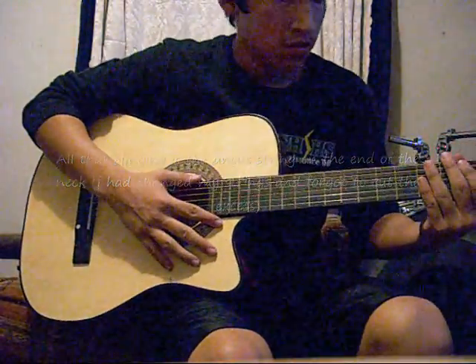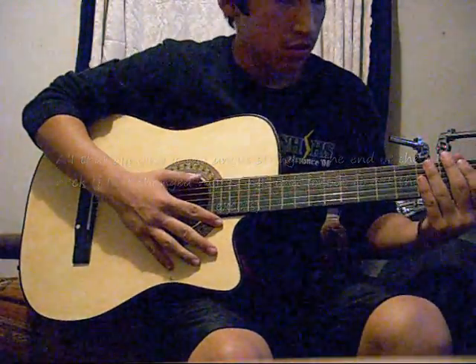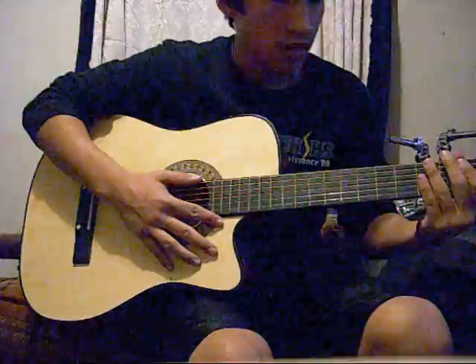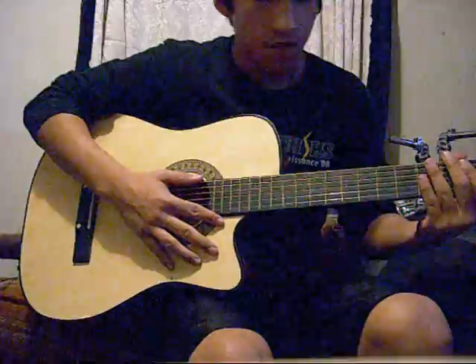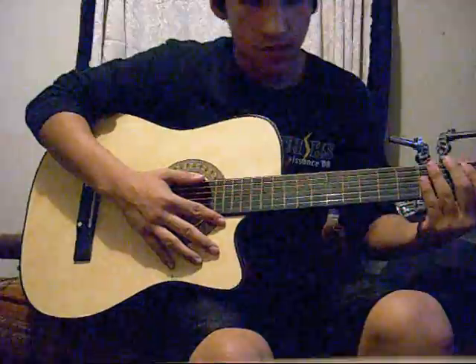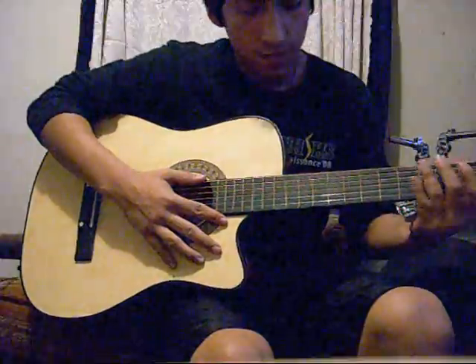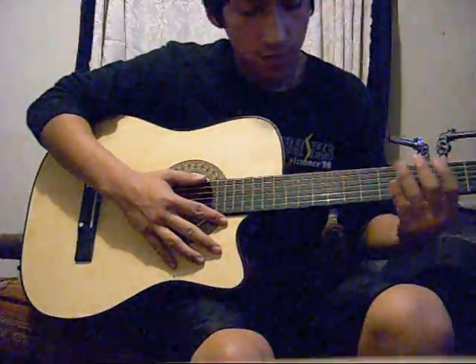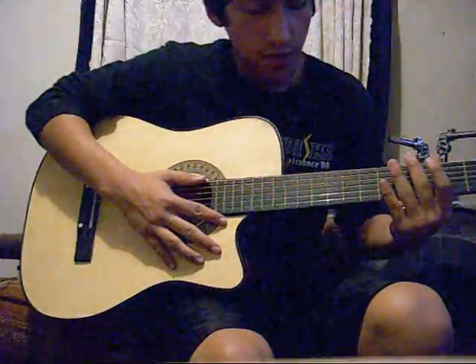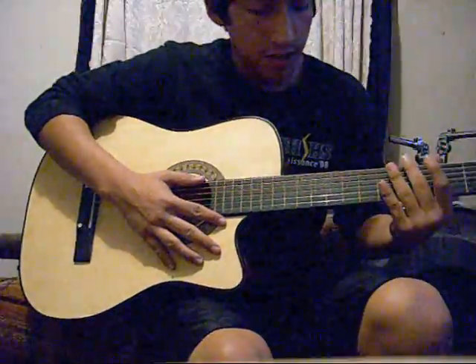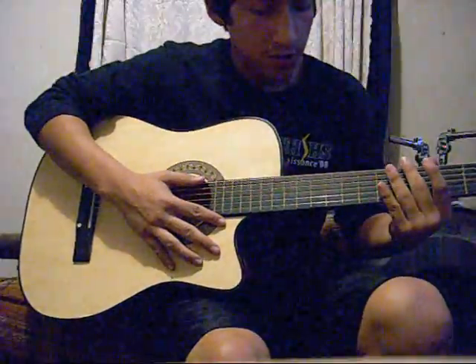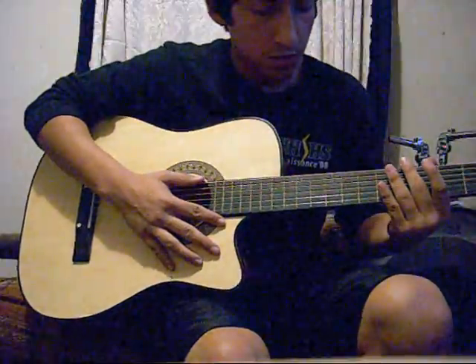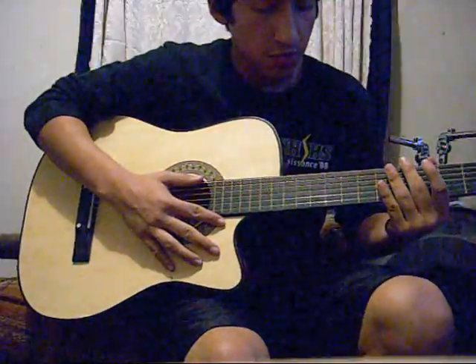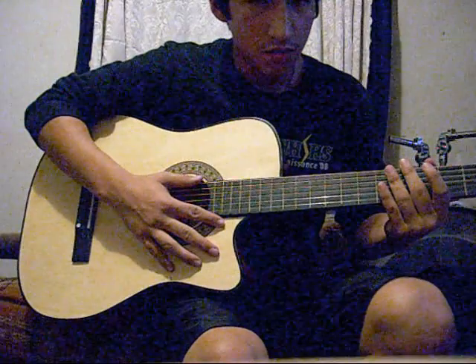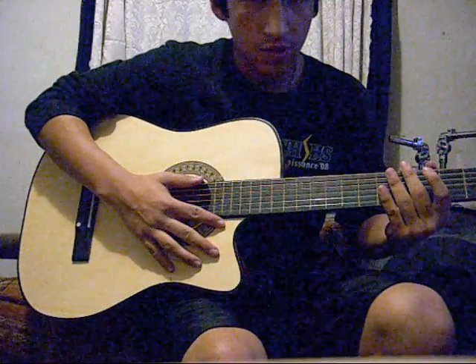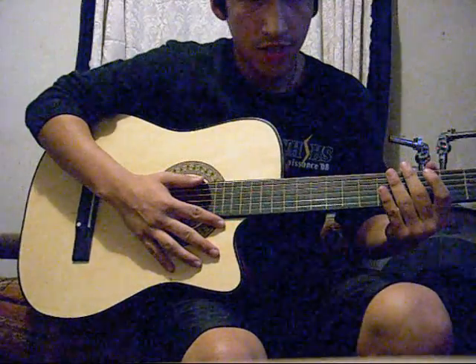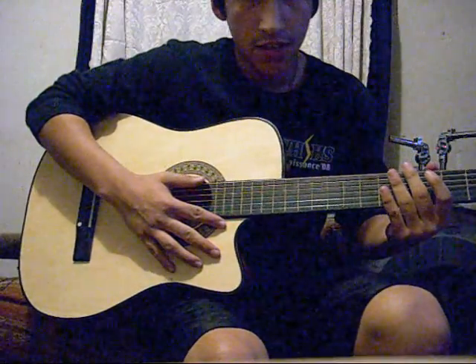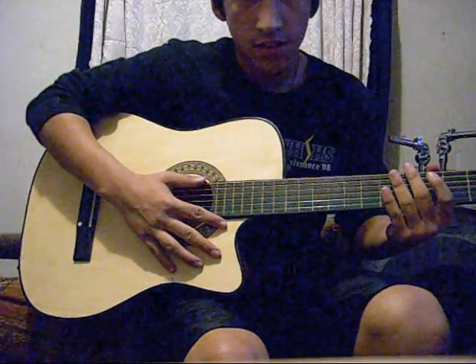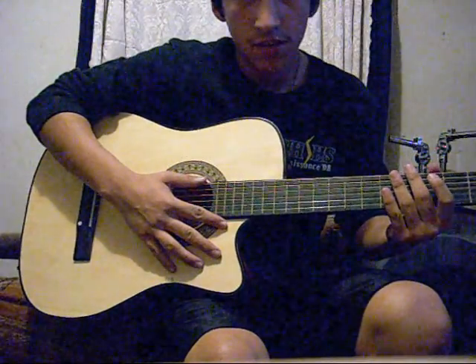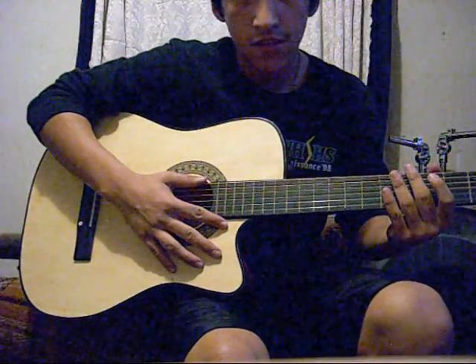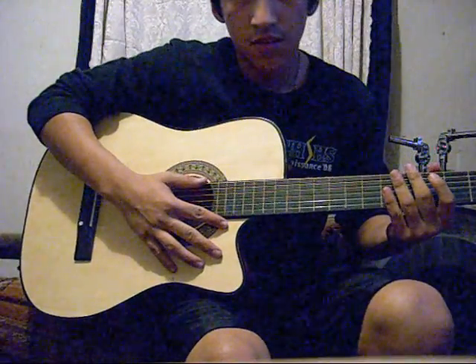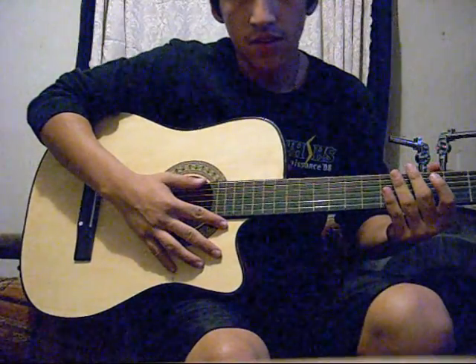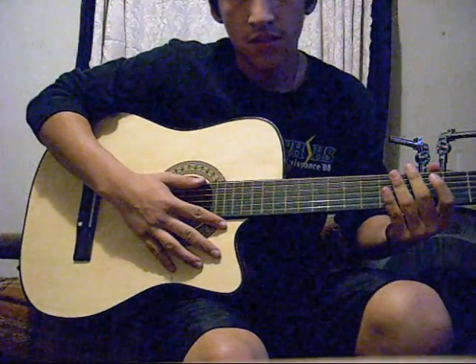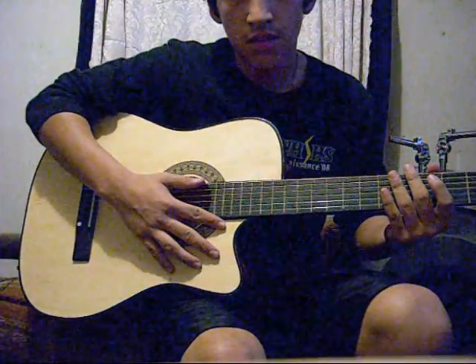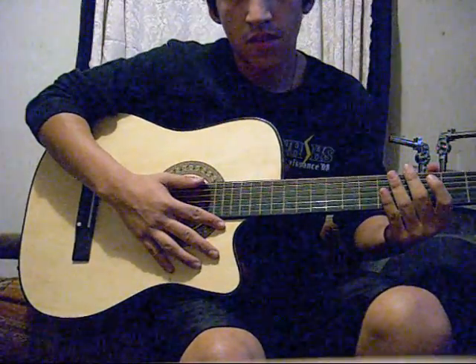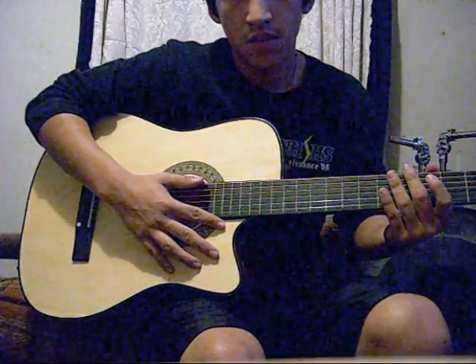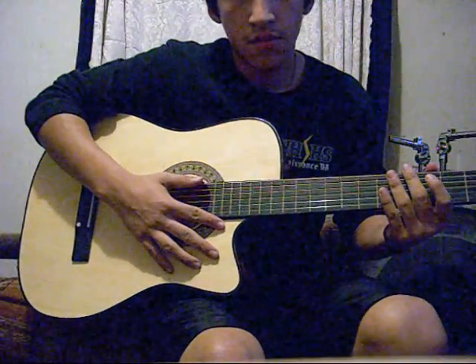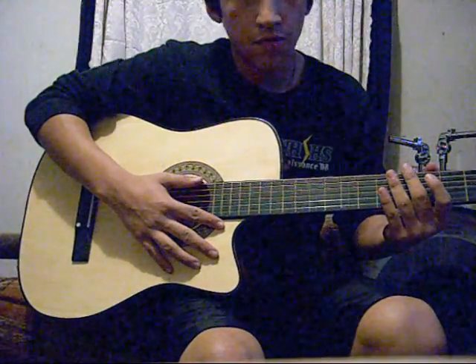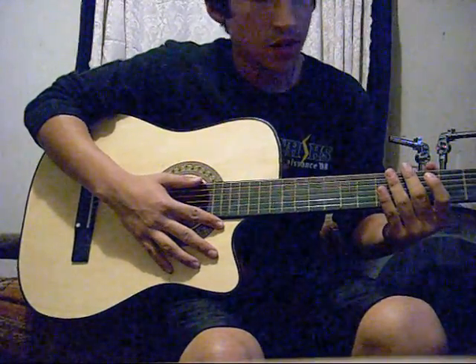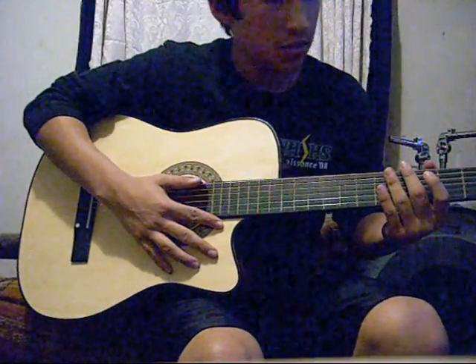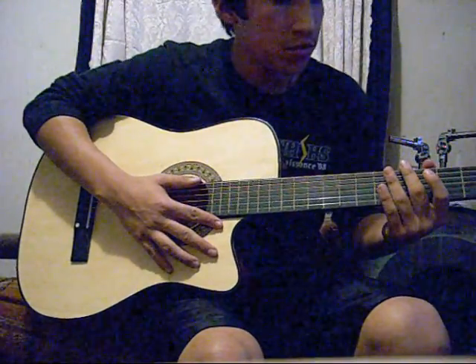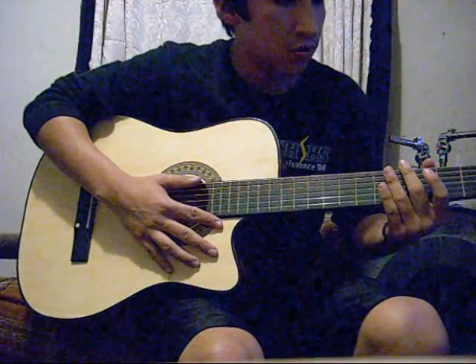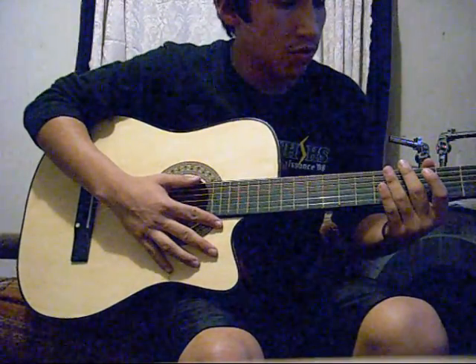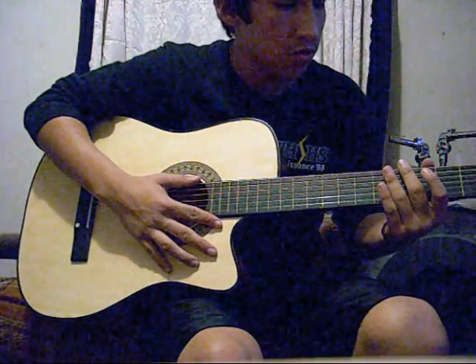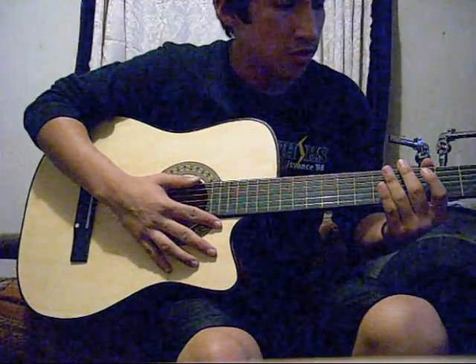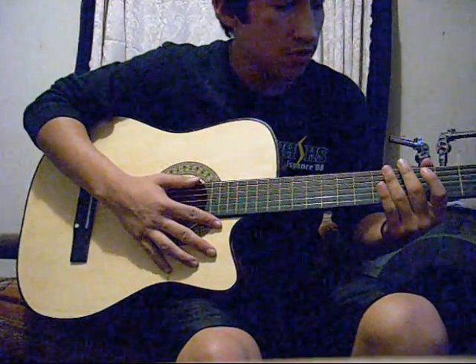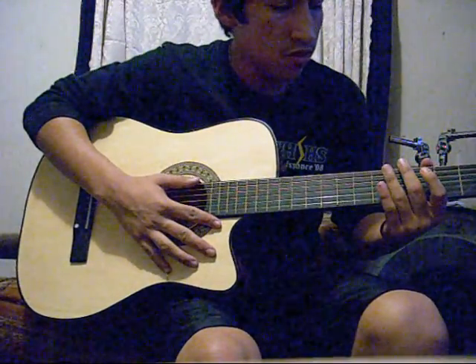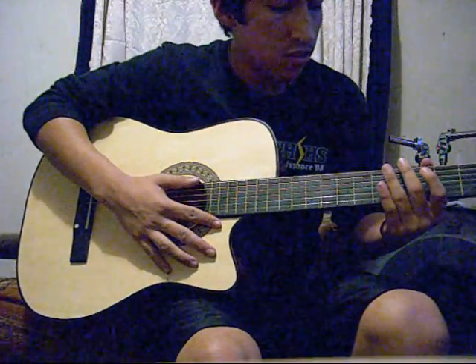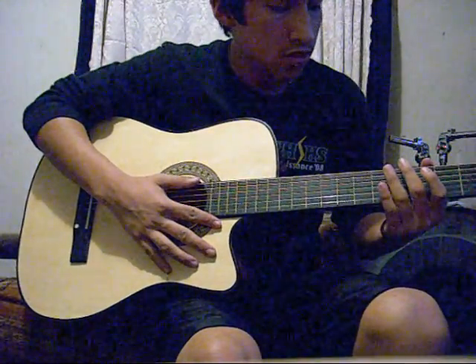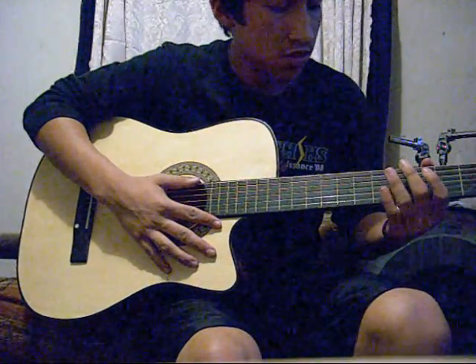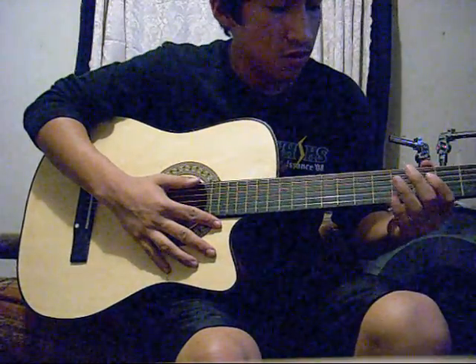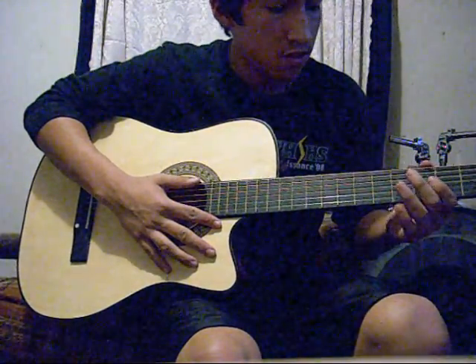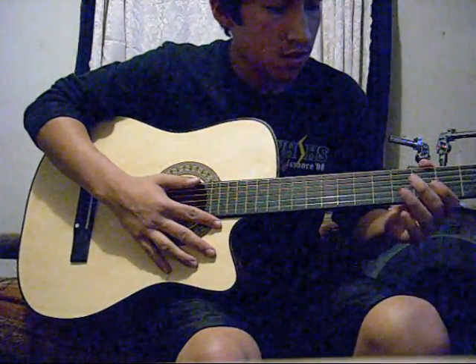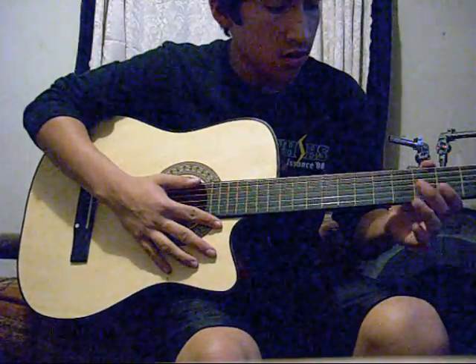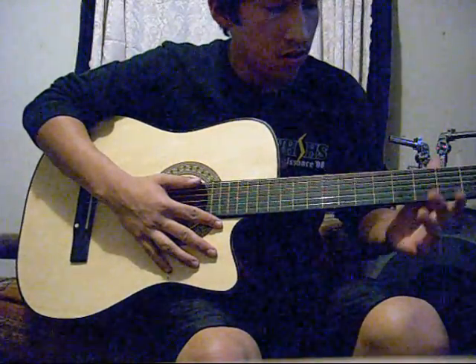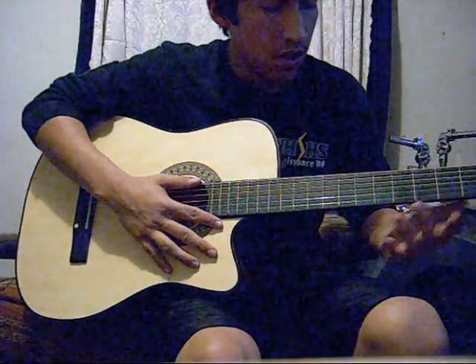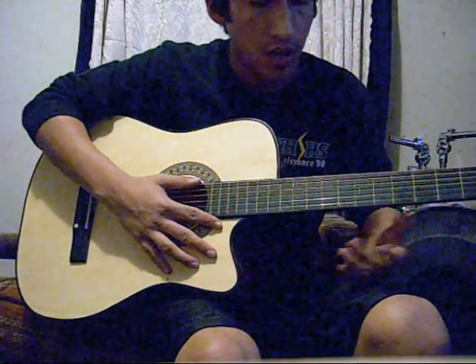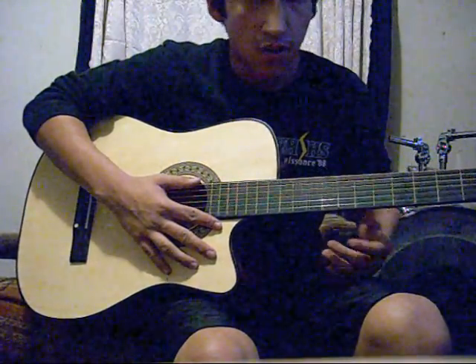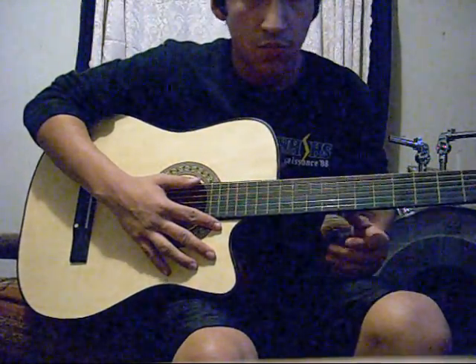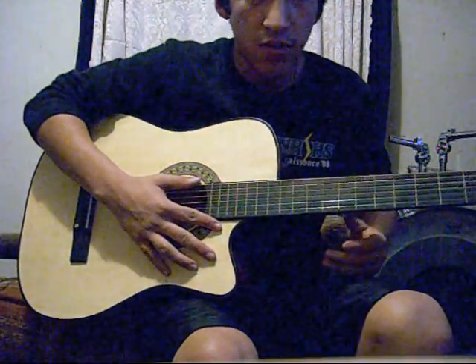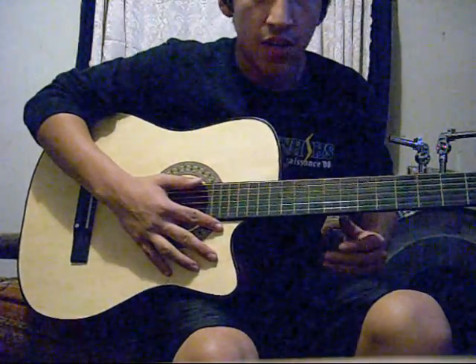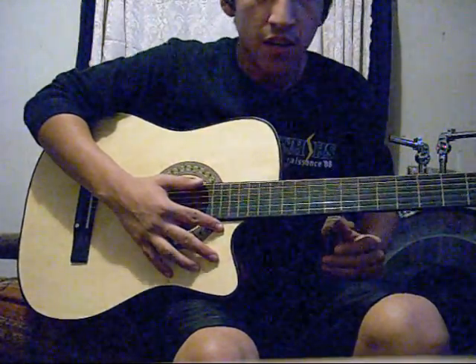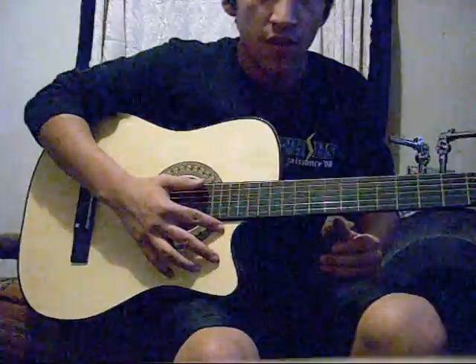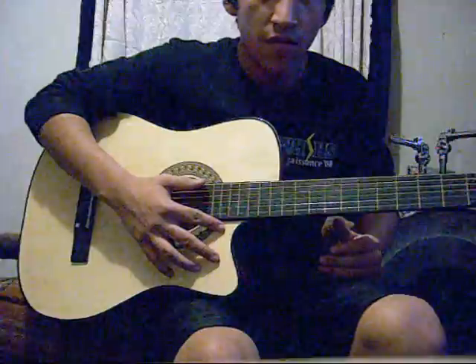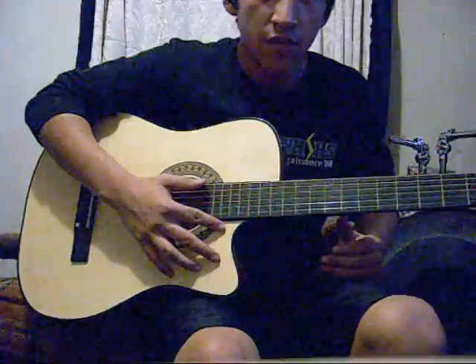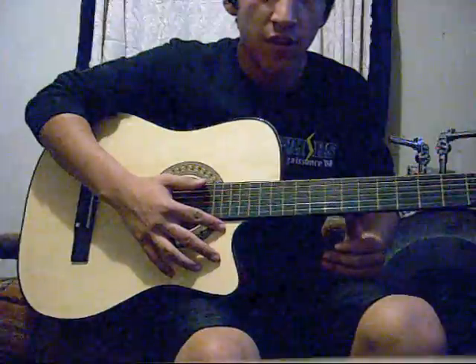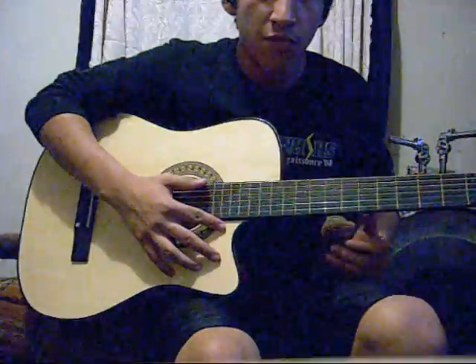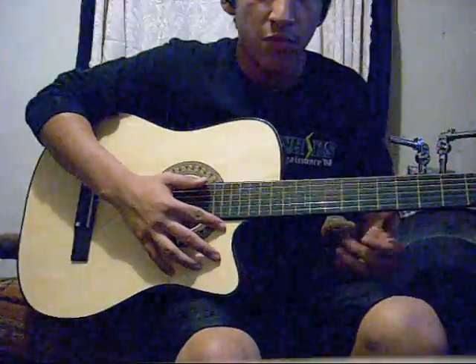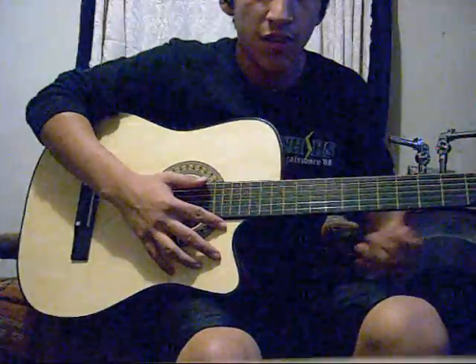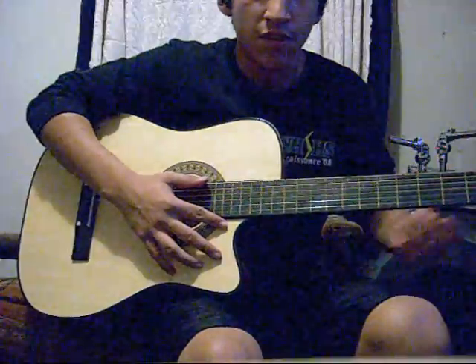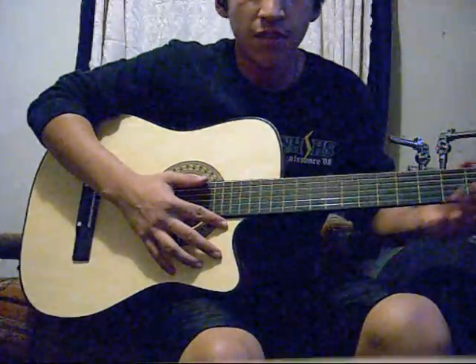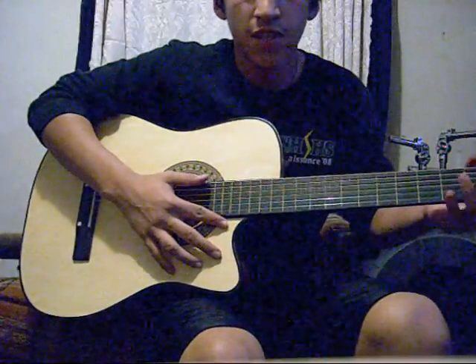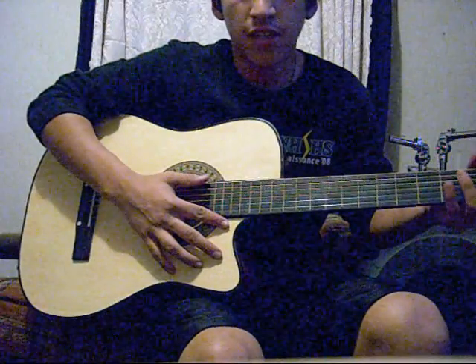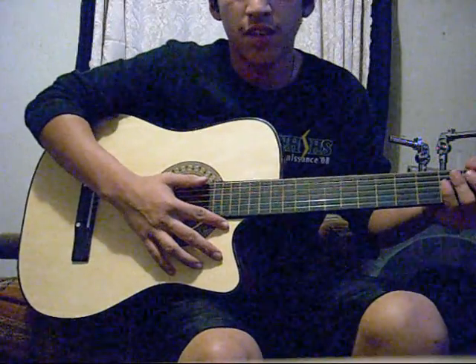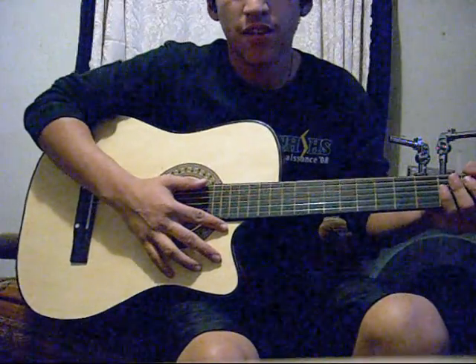Hi, I'm XMendosX, and this is a video tutorial on a beginner finger picking technique.